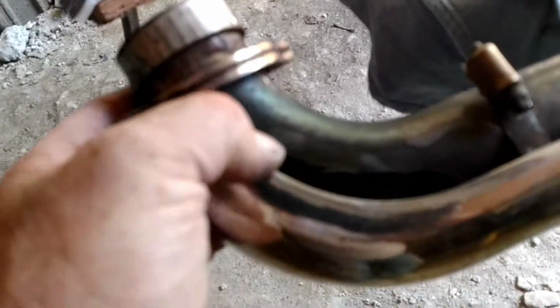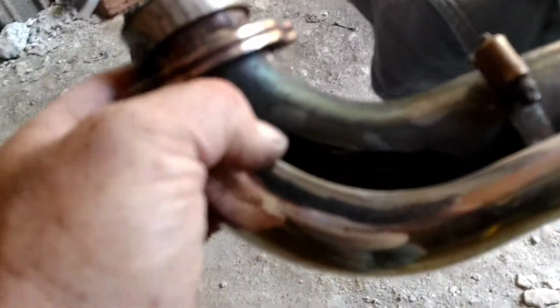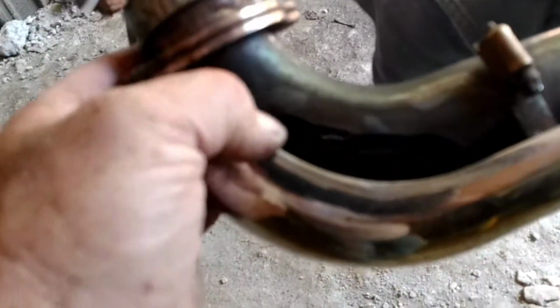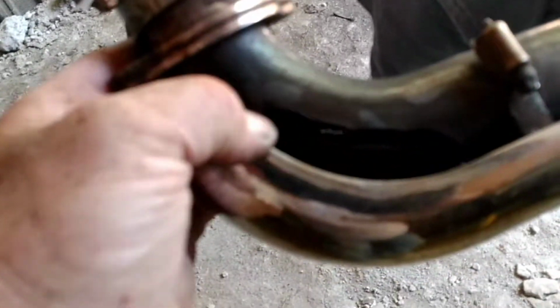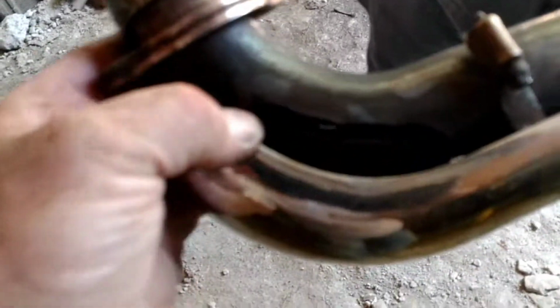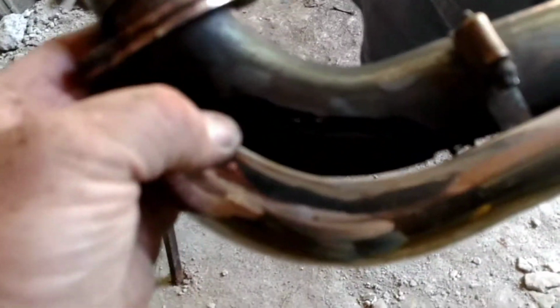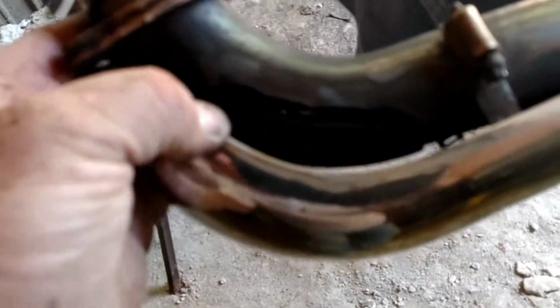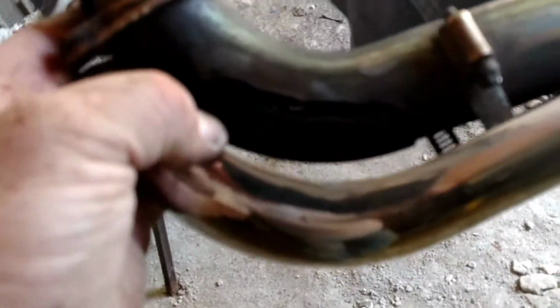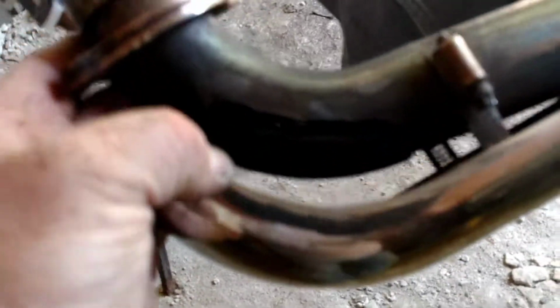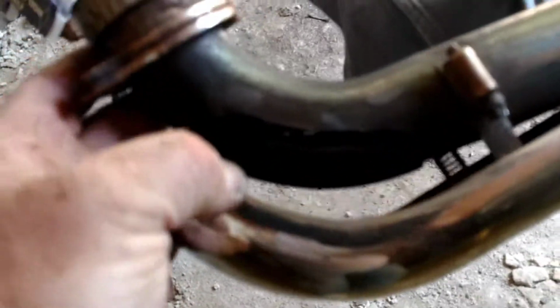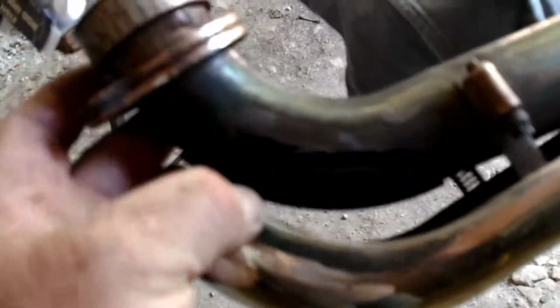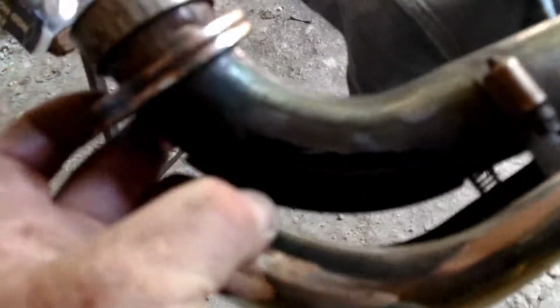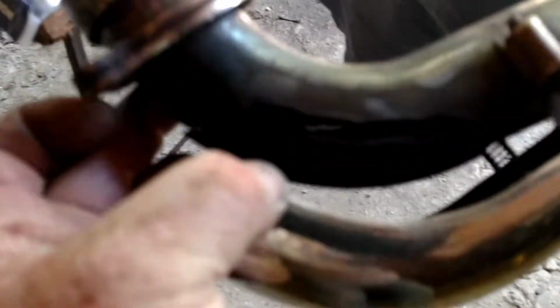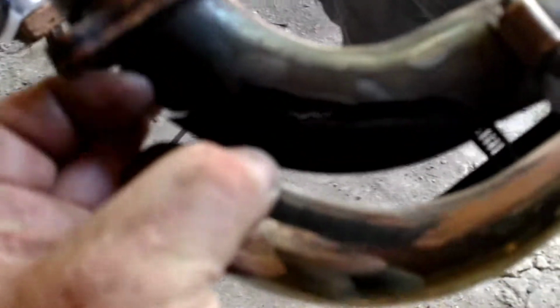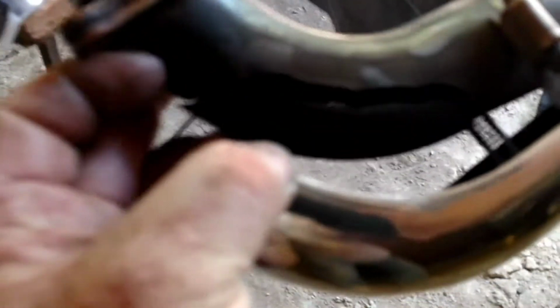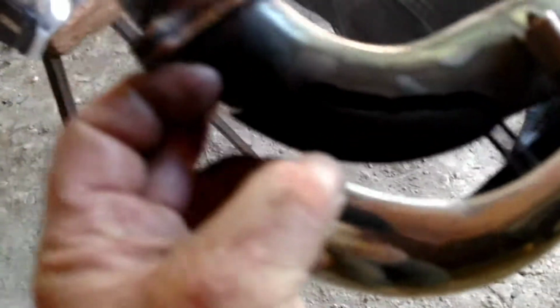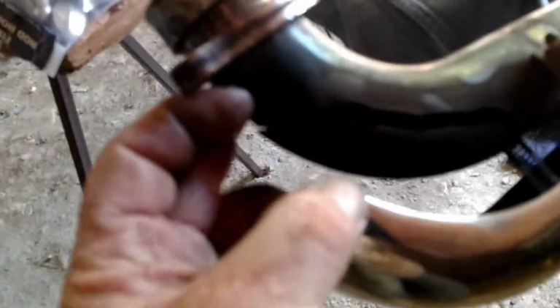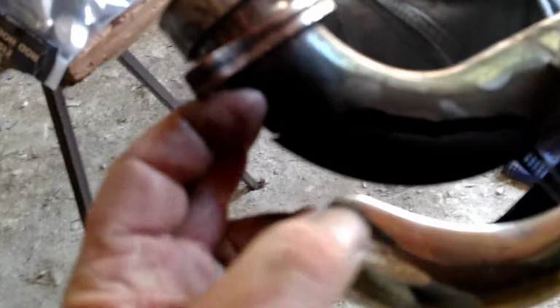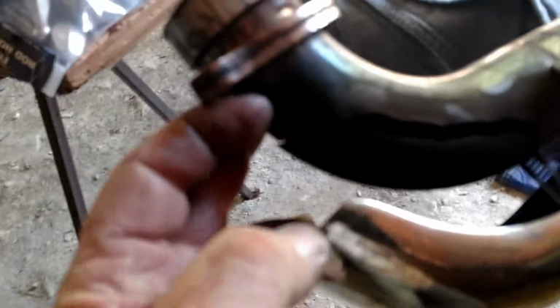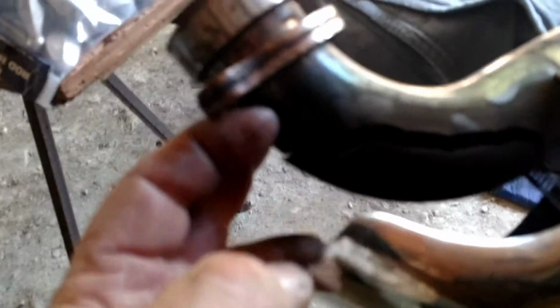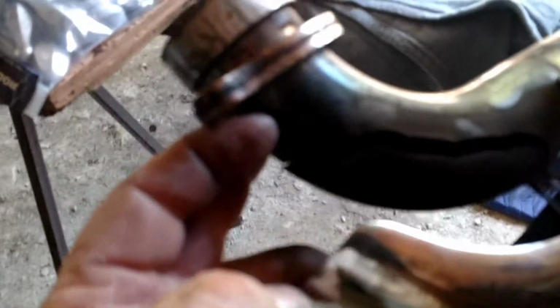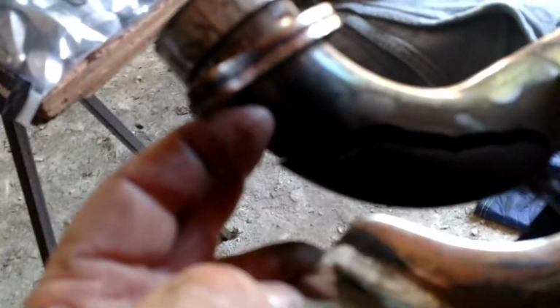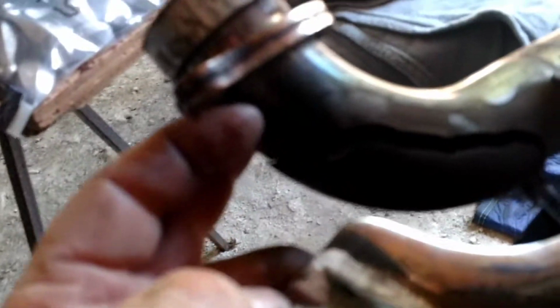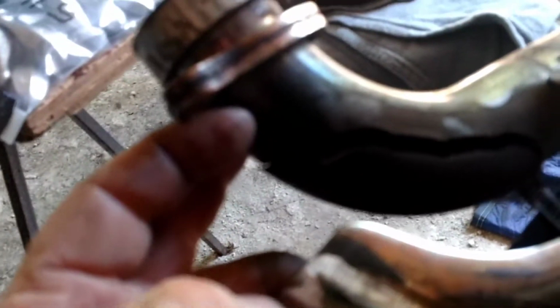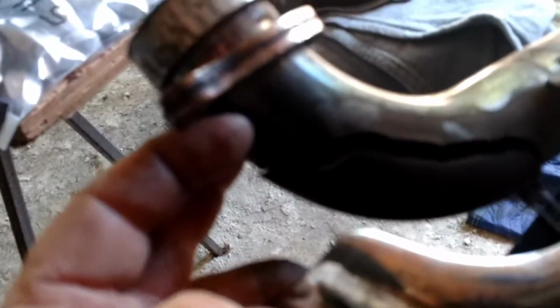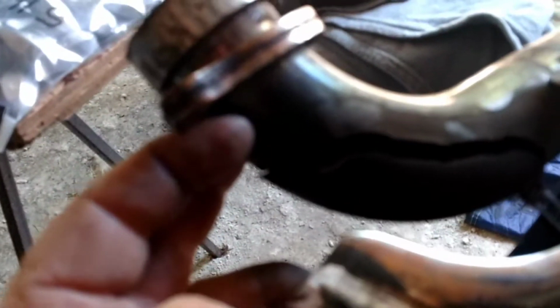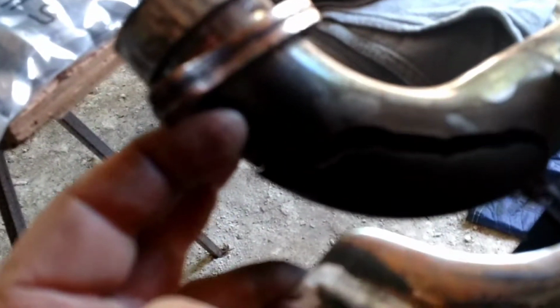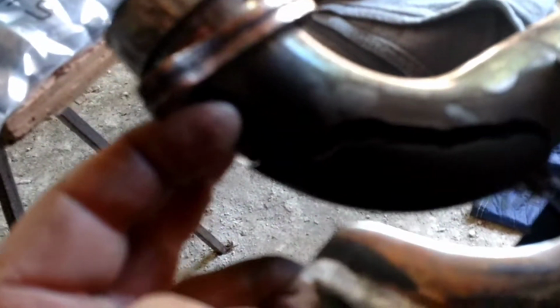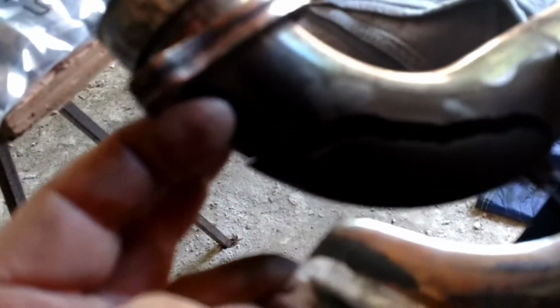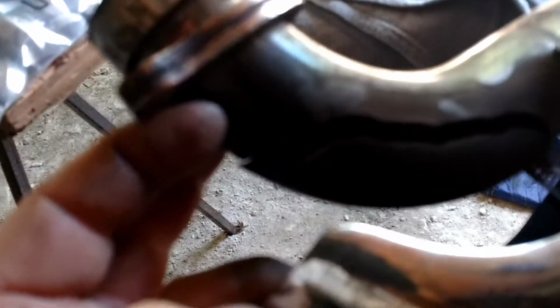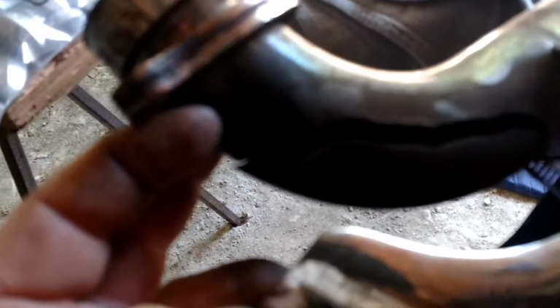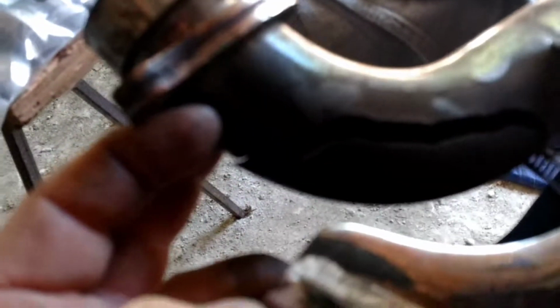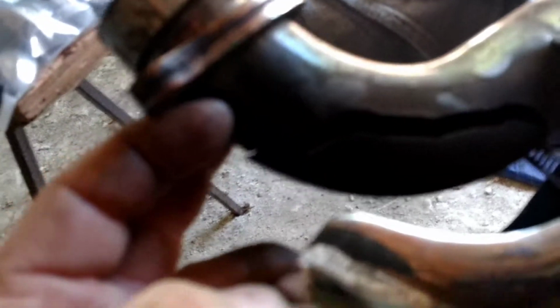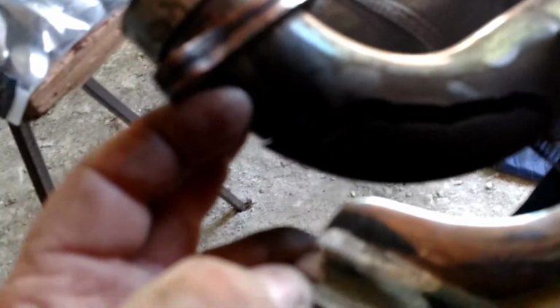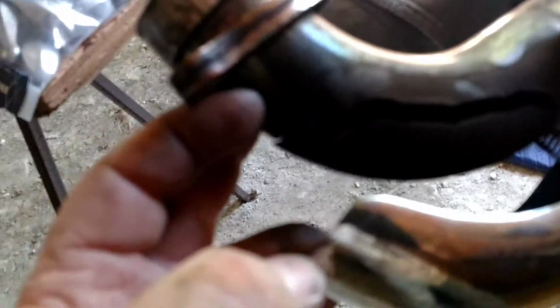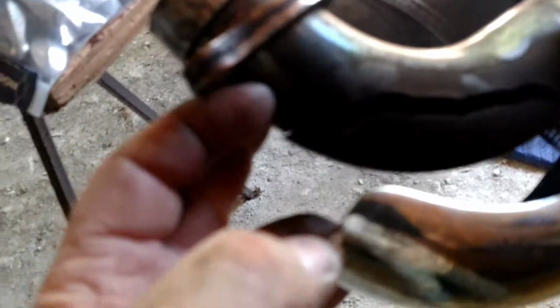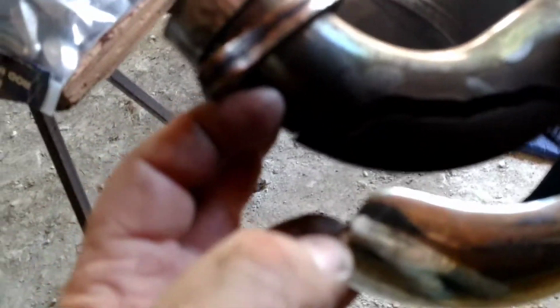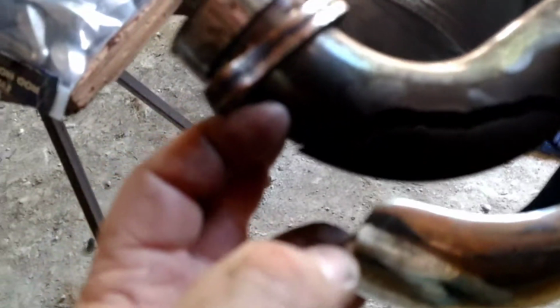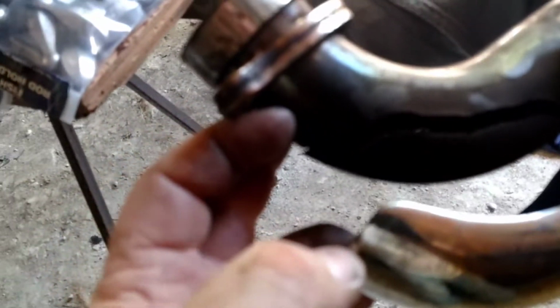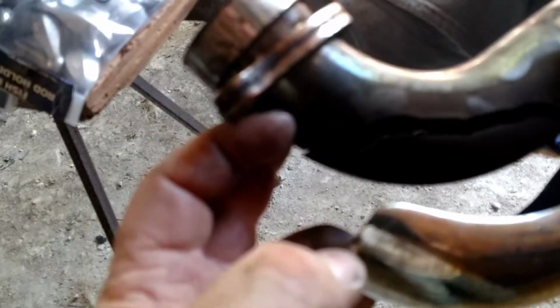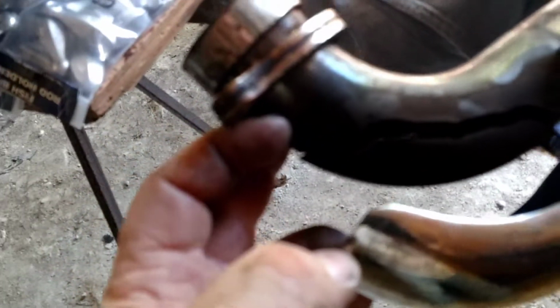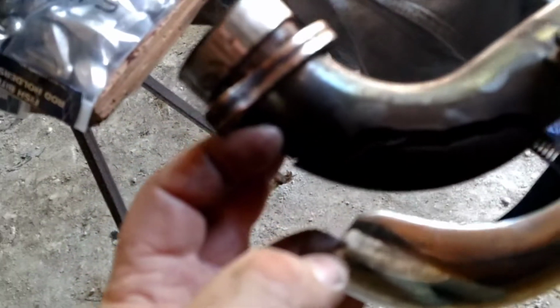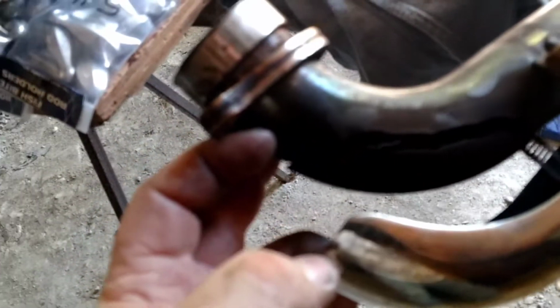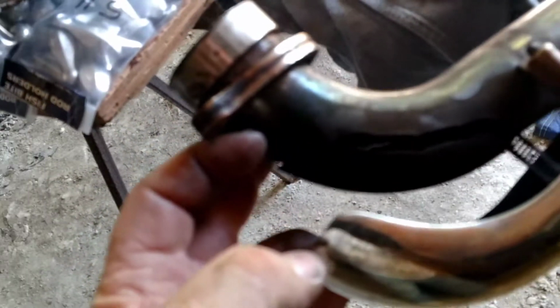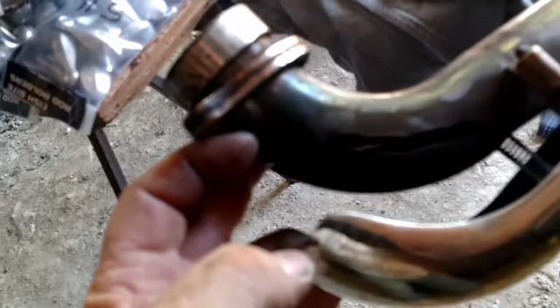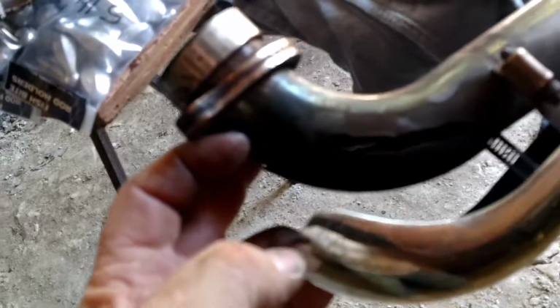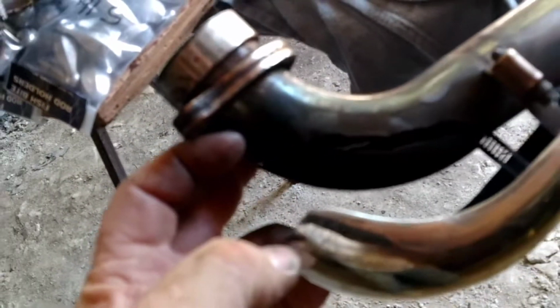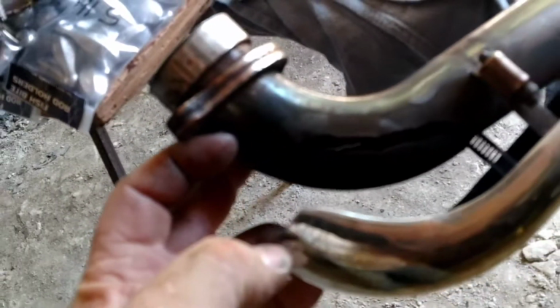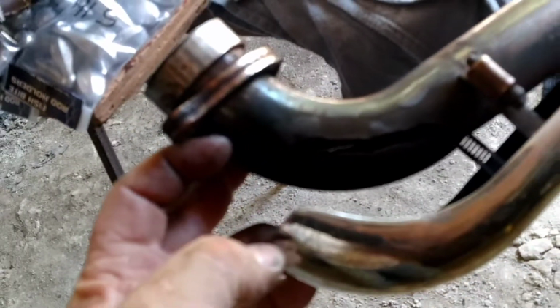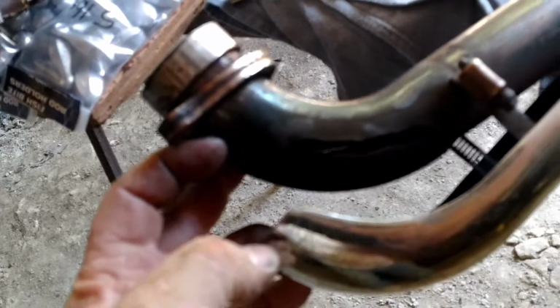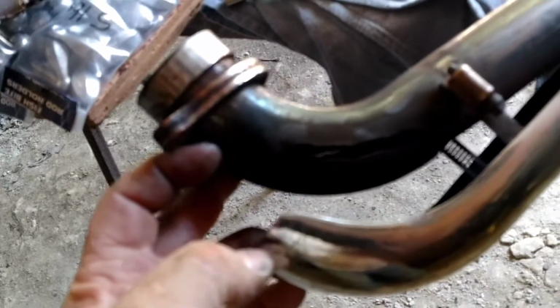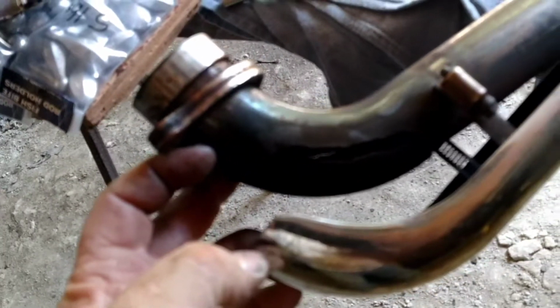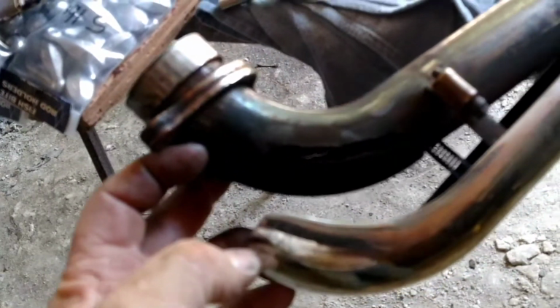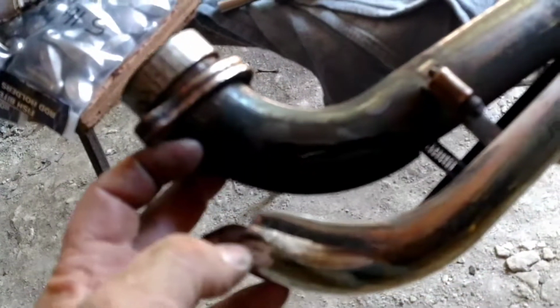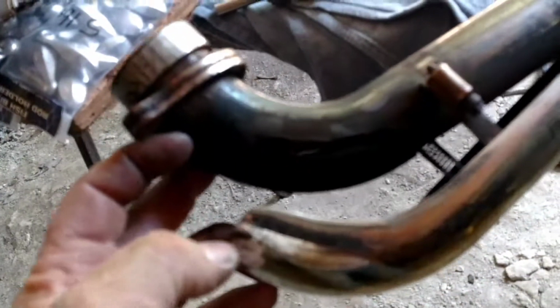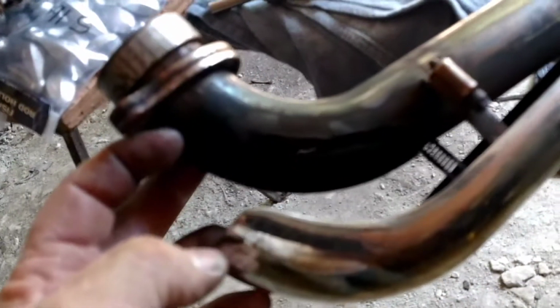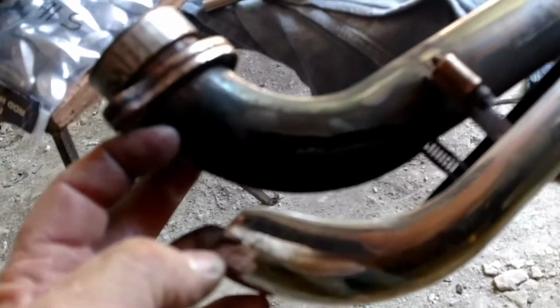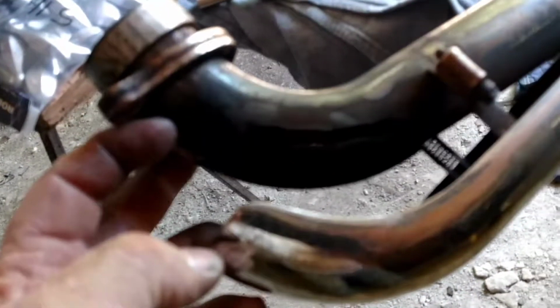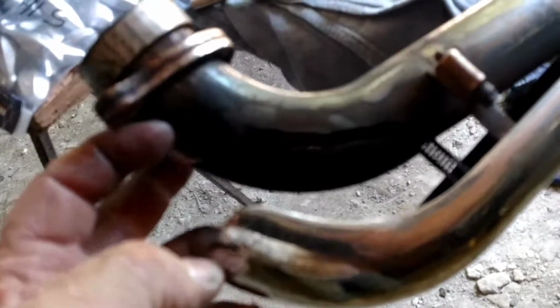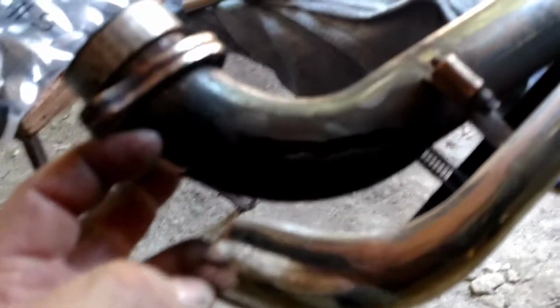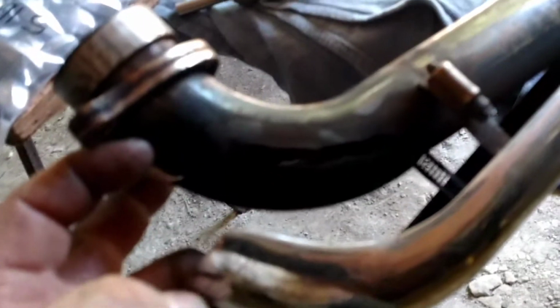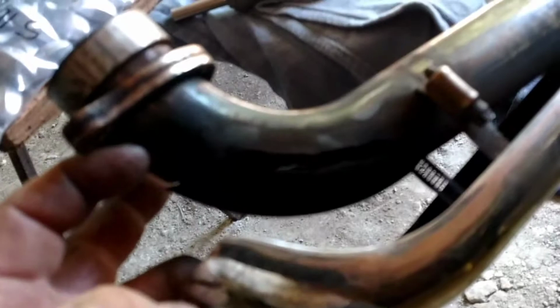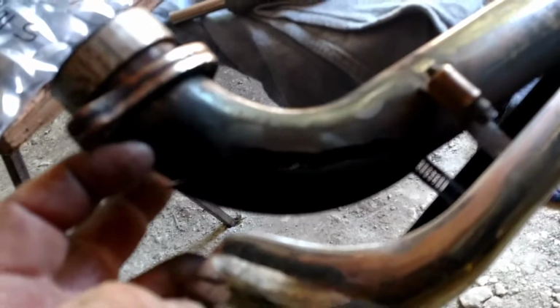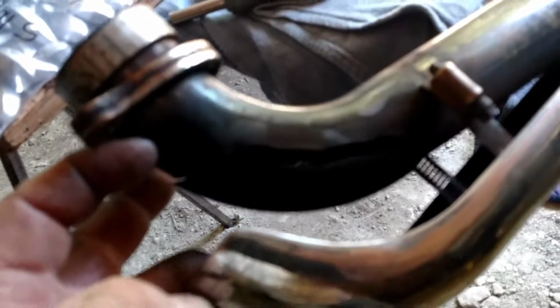But right there, look at that. So we get to take it apart and grind it and weld it. I'll show you some pictures later.